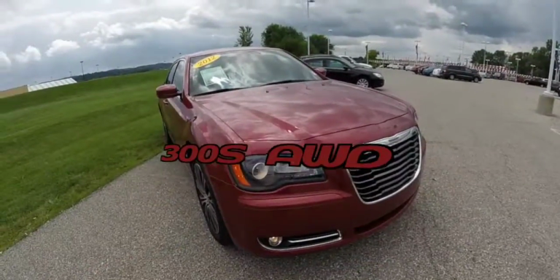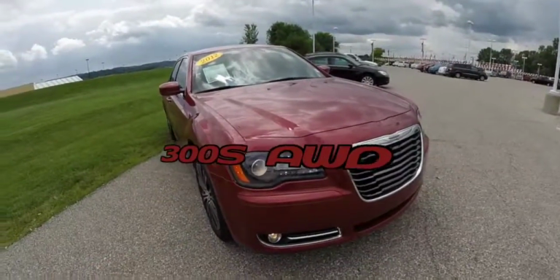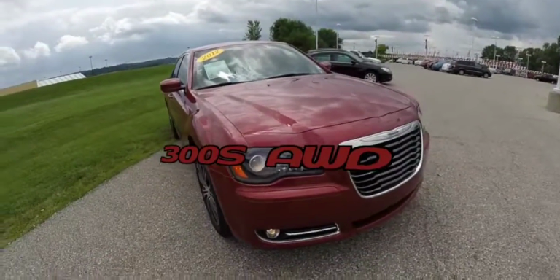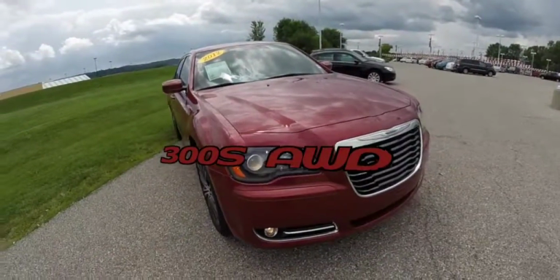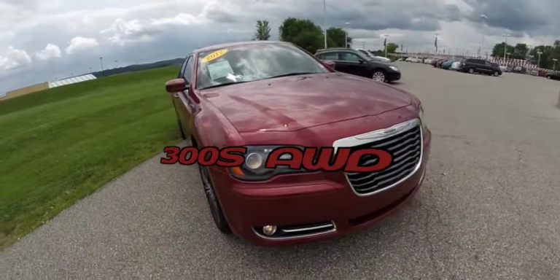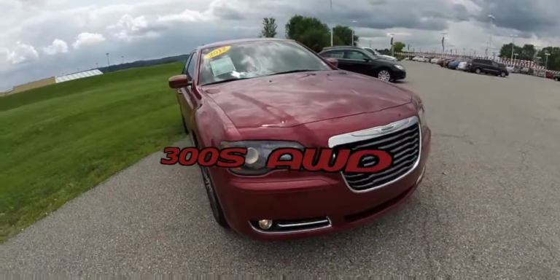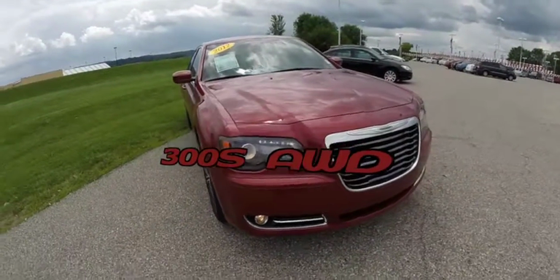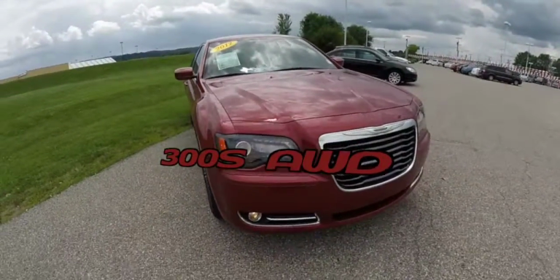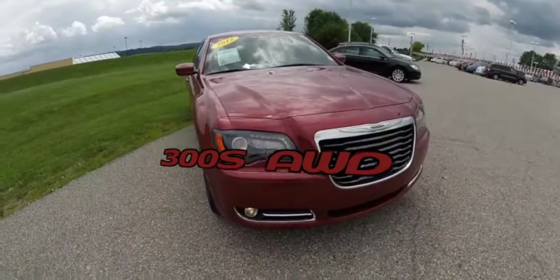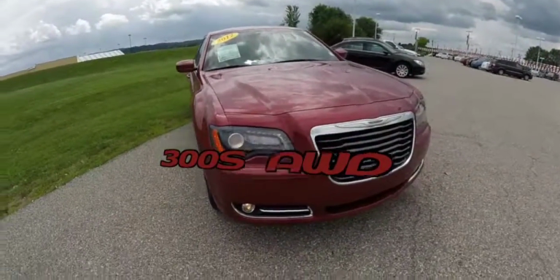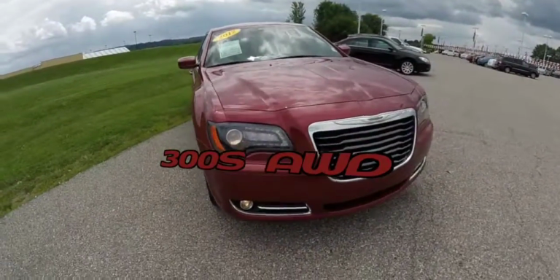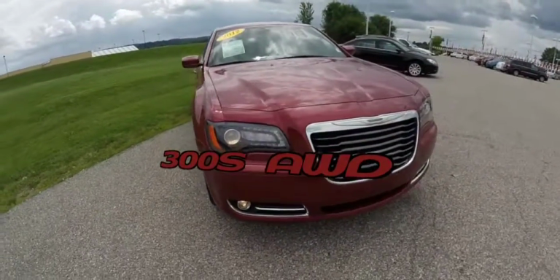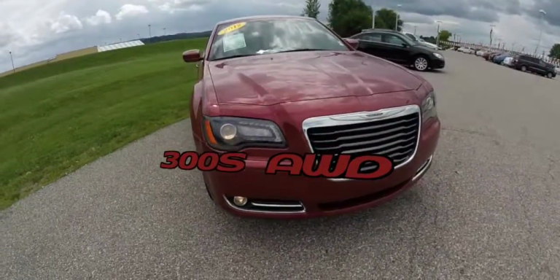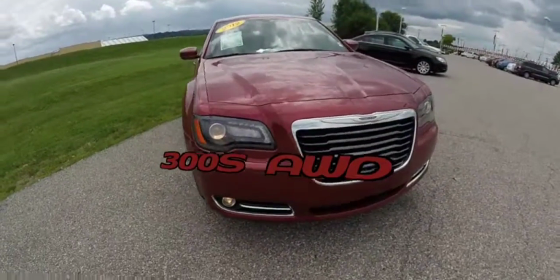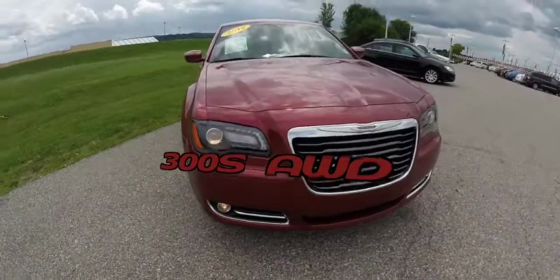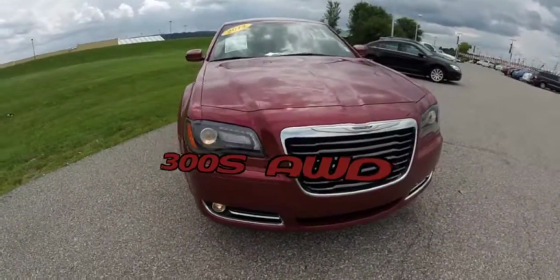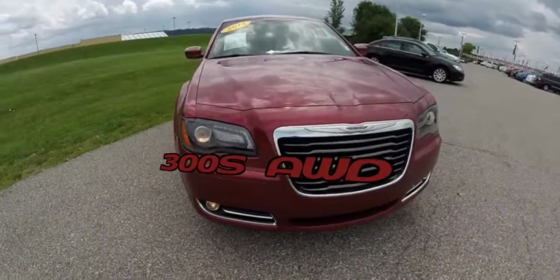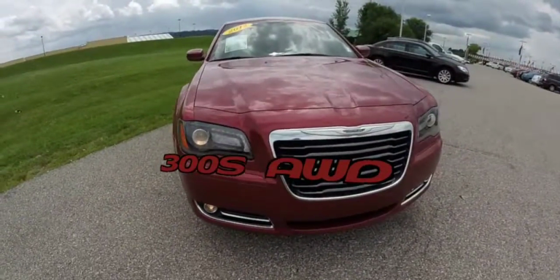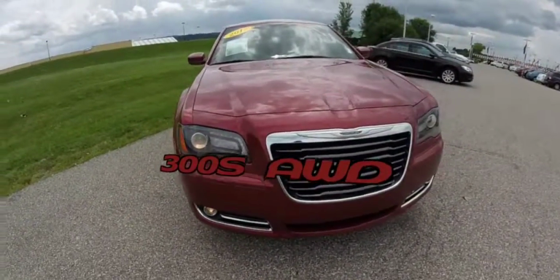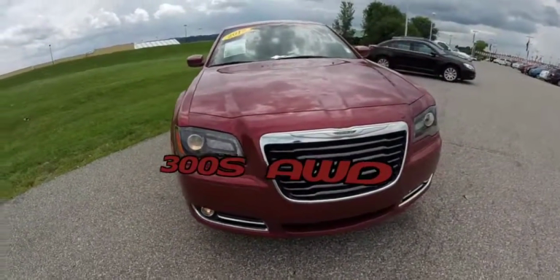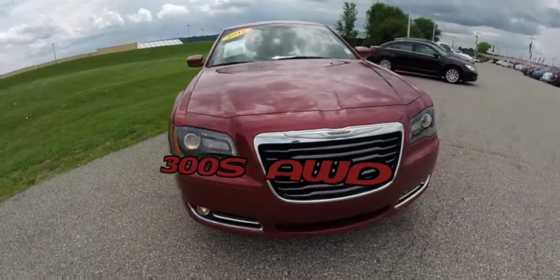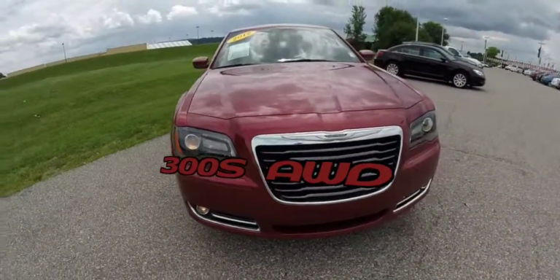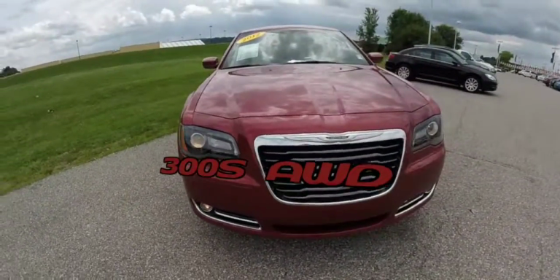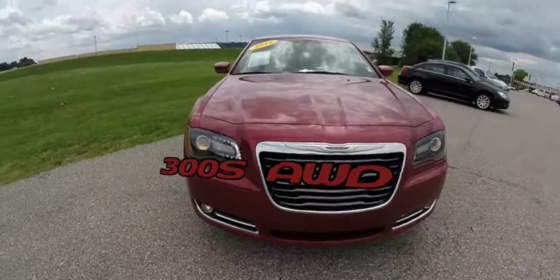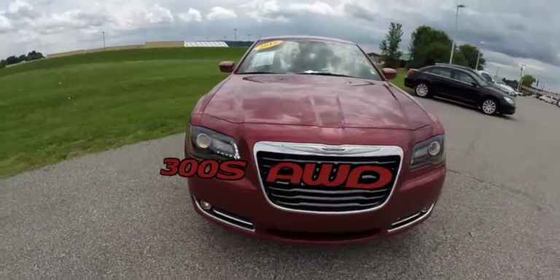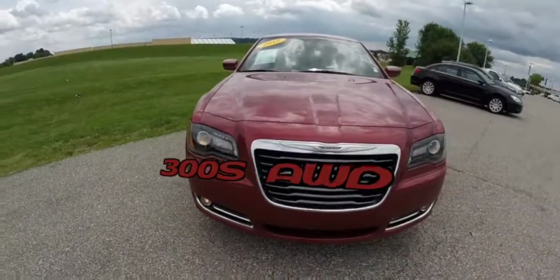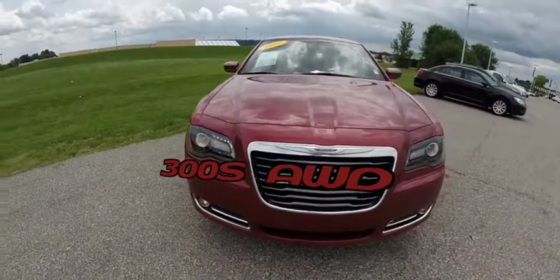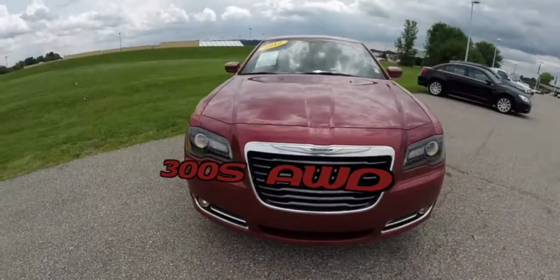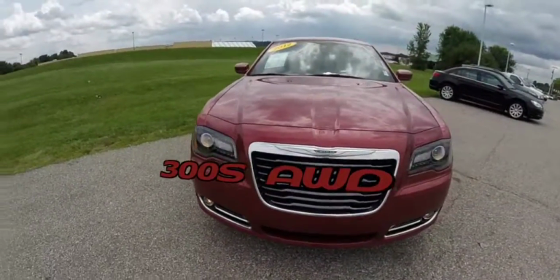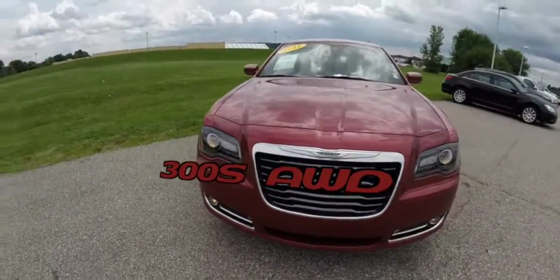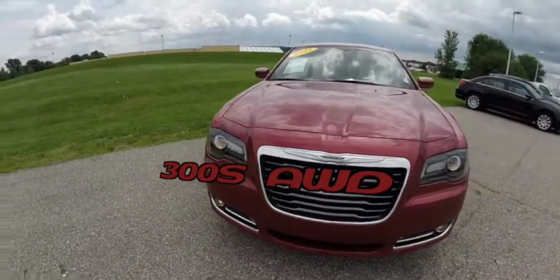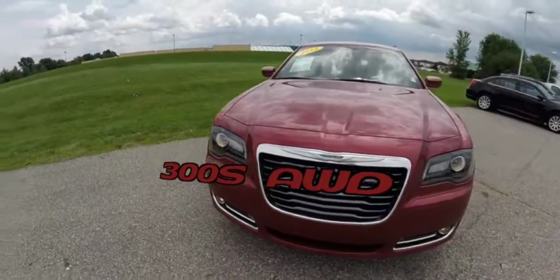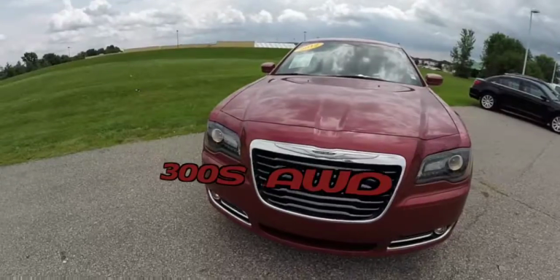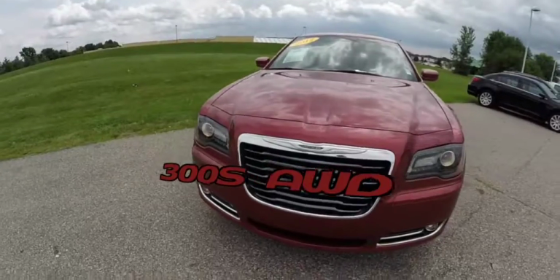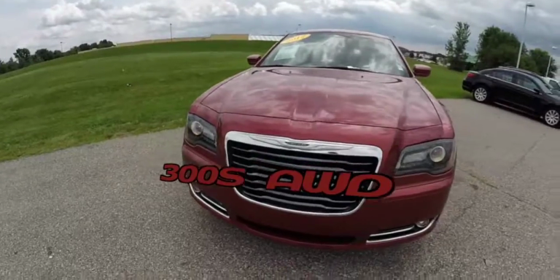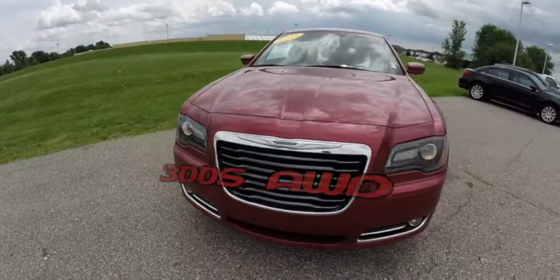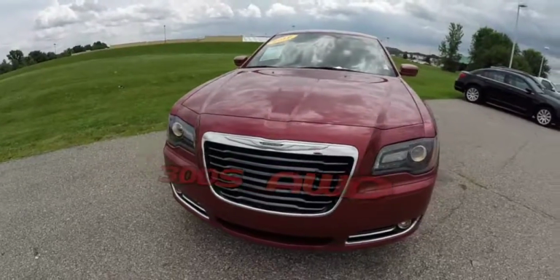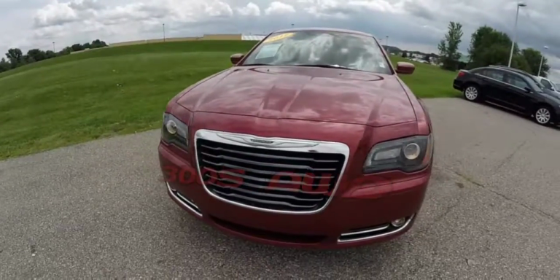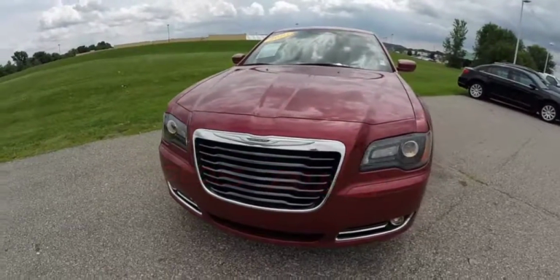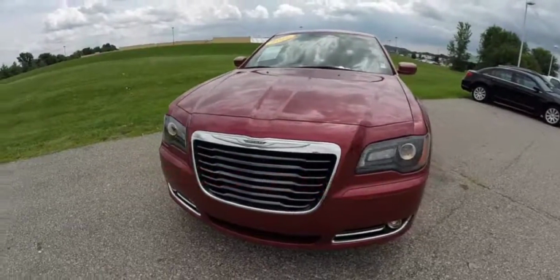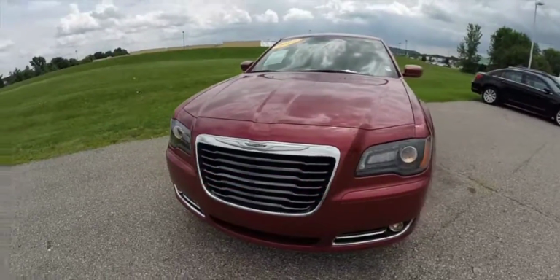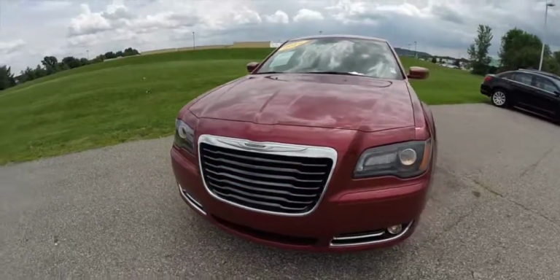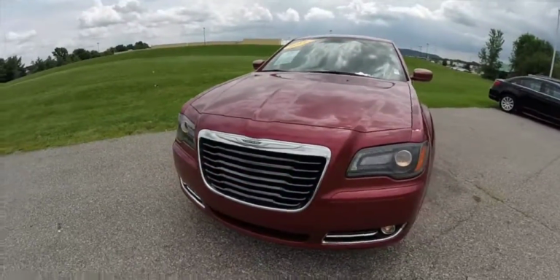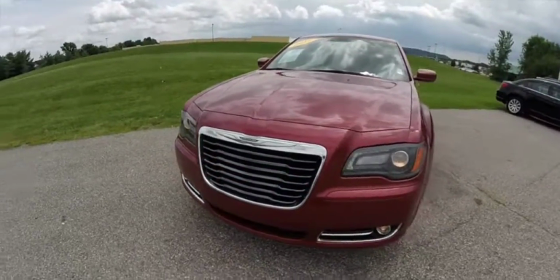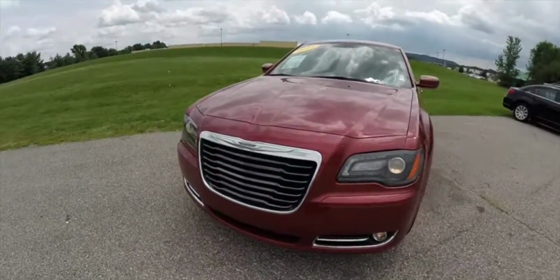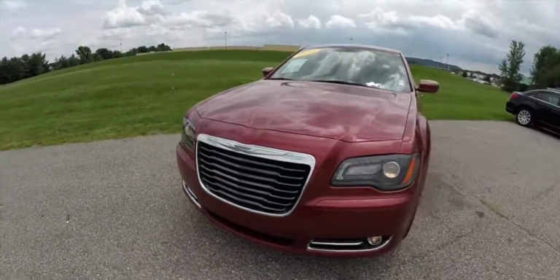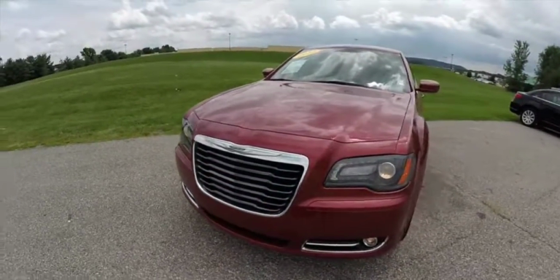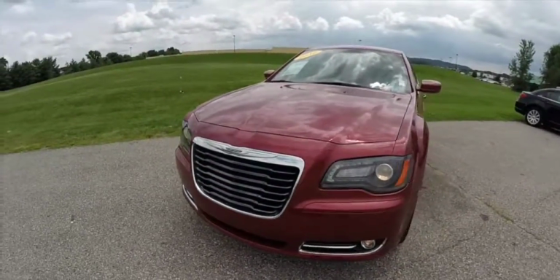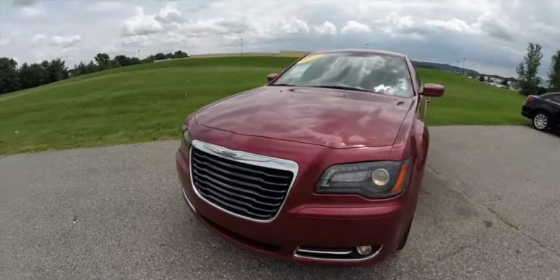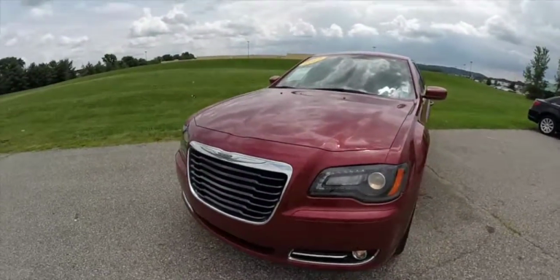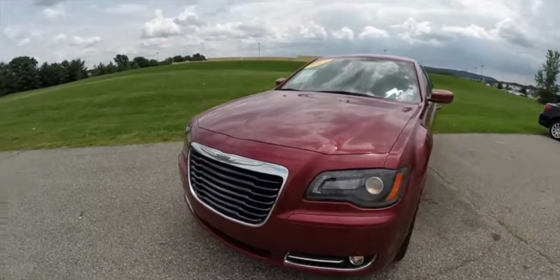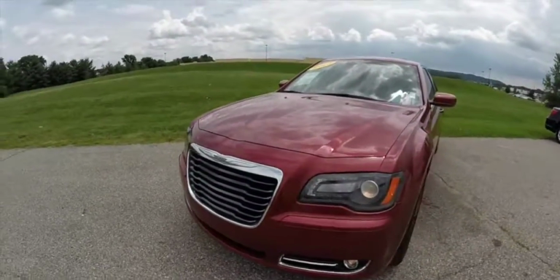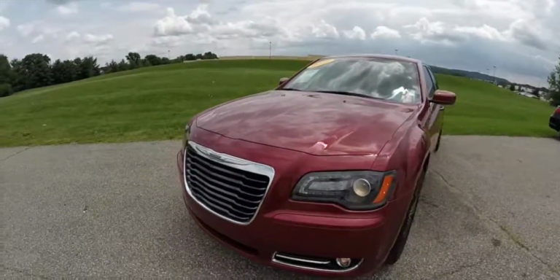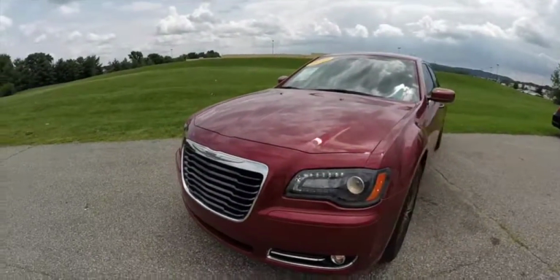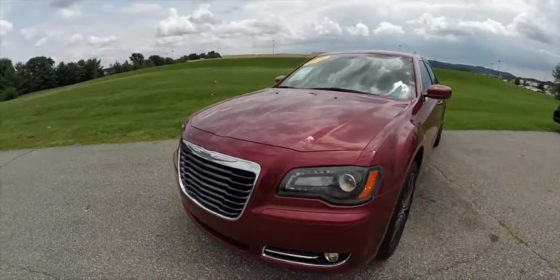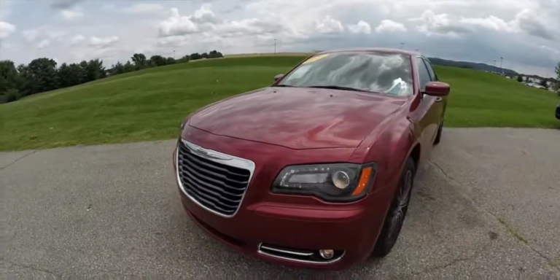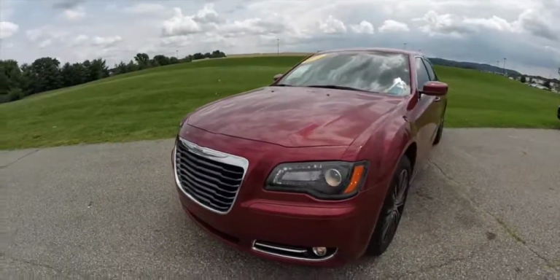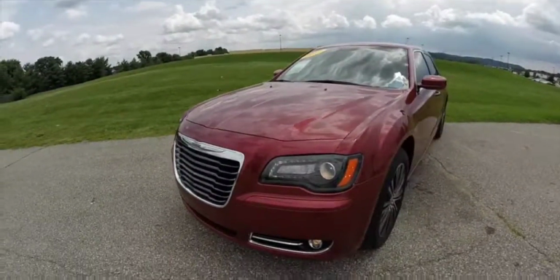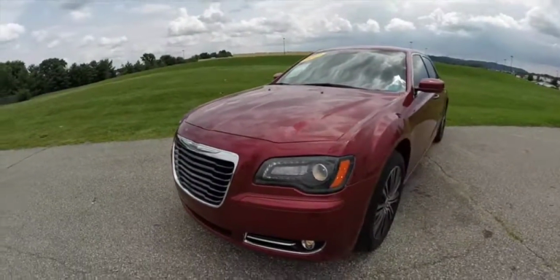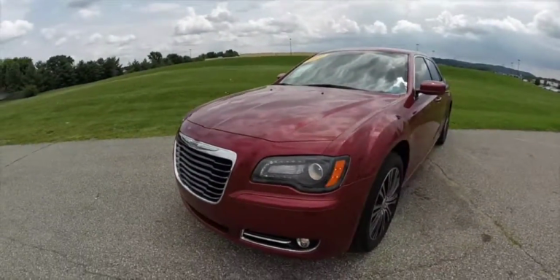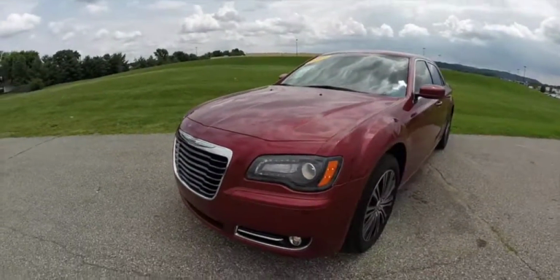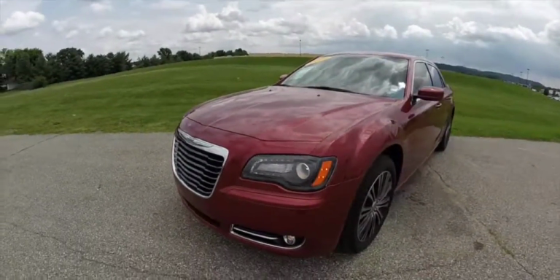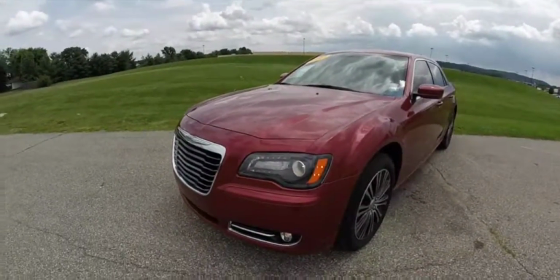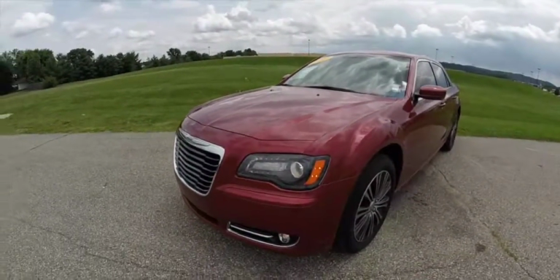Hello everyone. Today let's take a quick walk around look at this 2012 Chrysler 300S all-wheel drive.